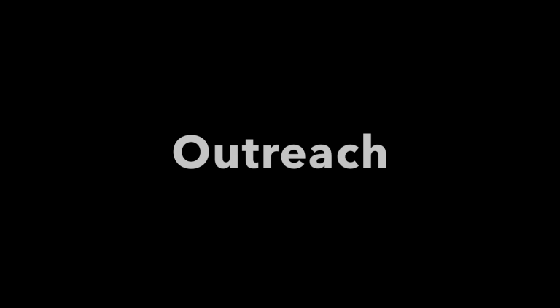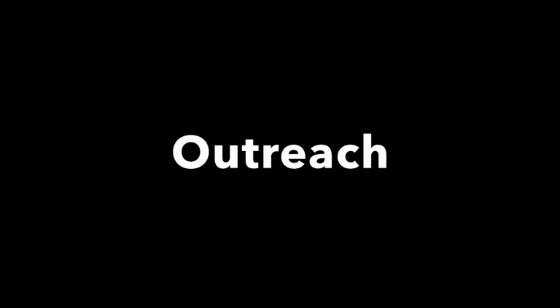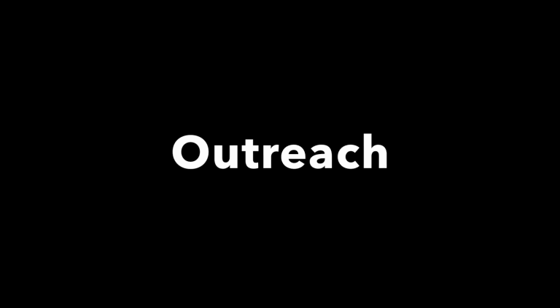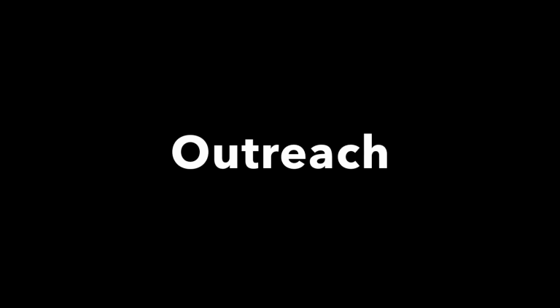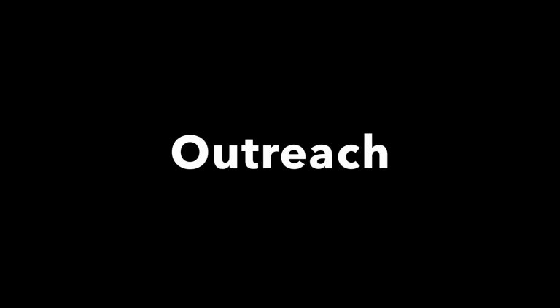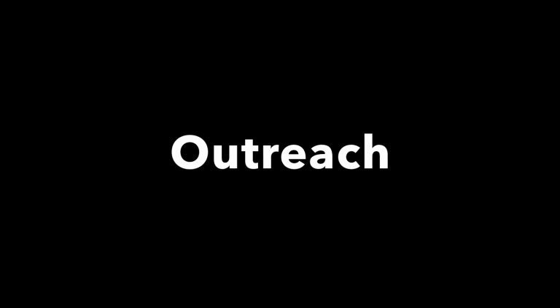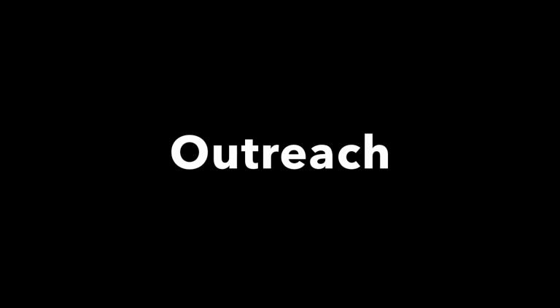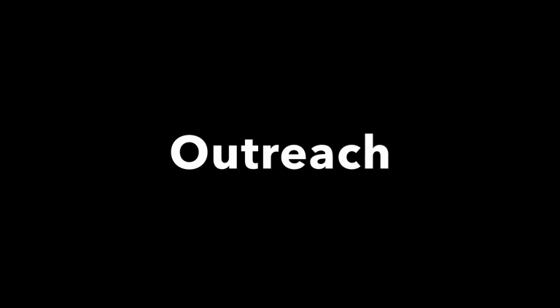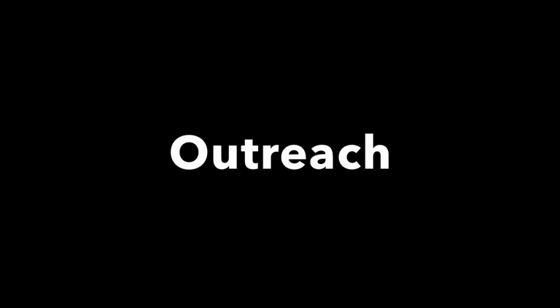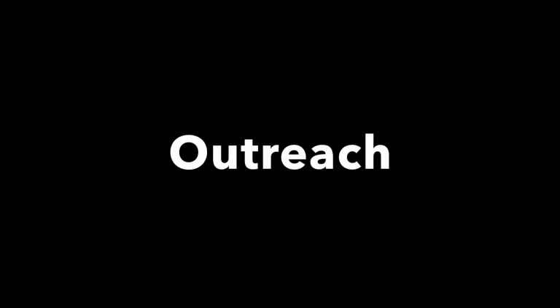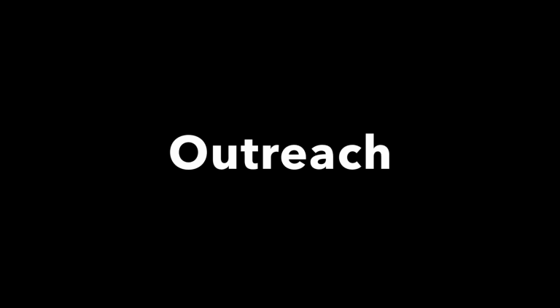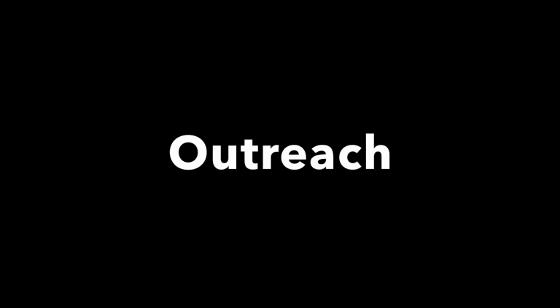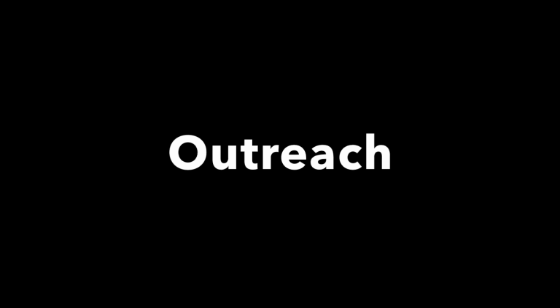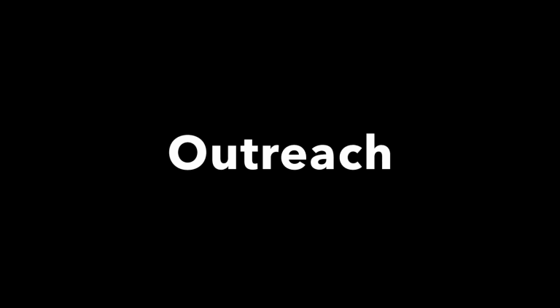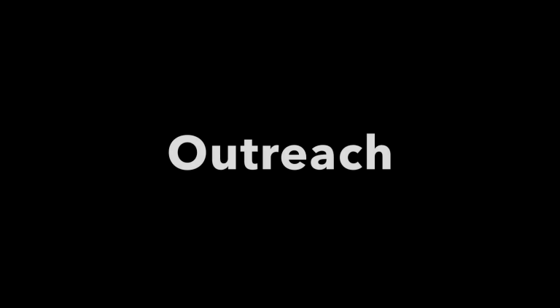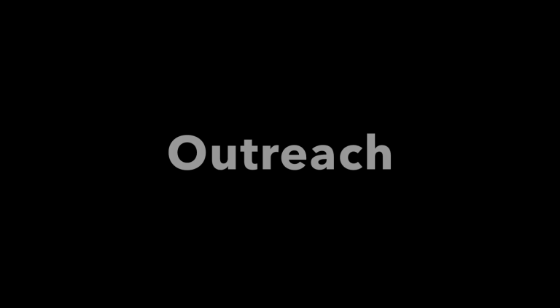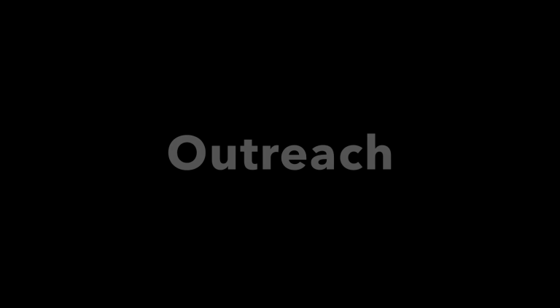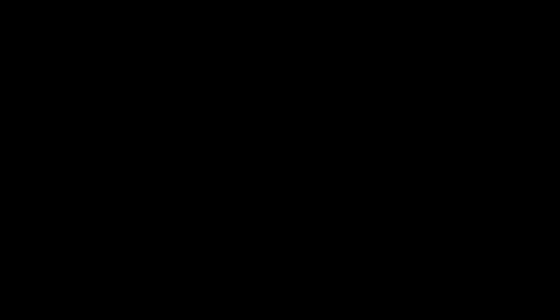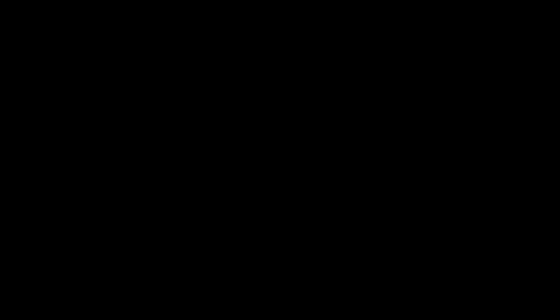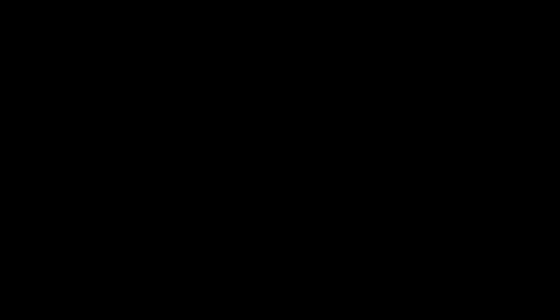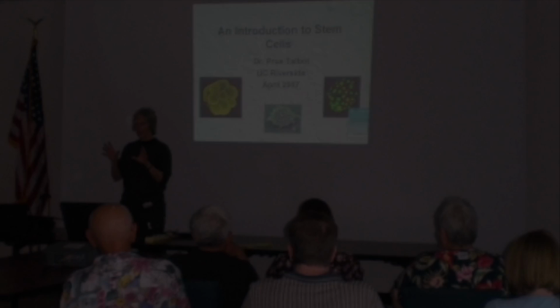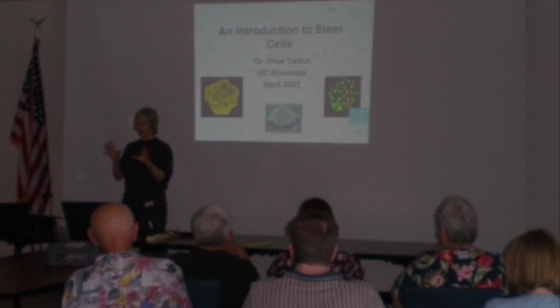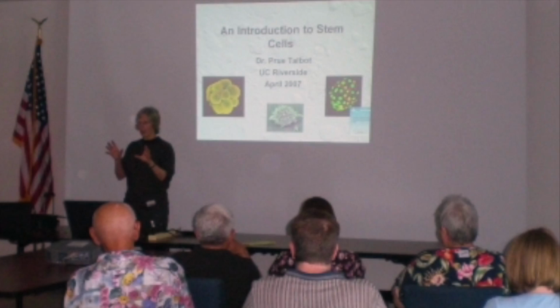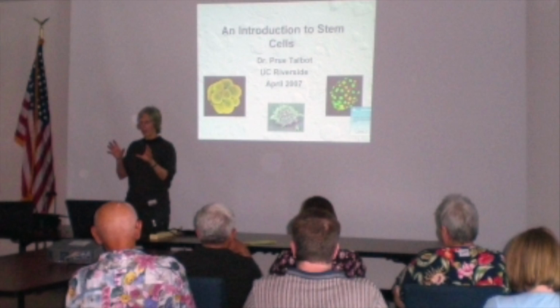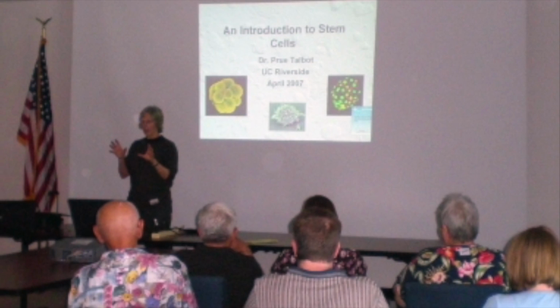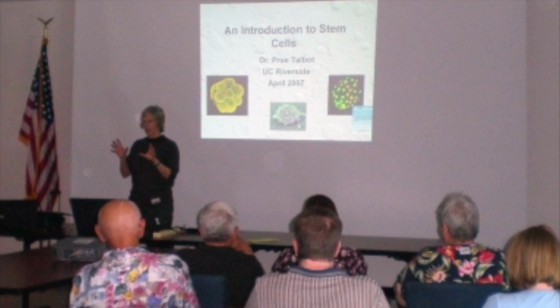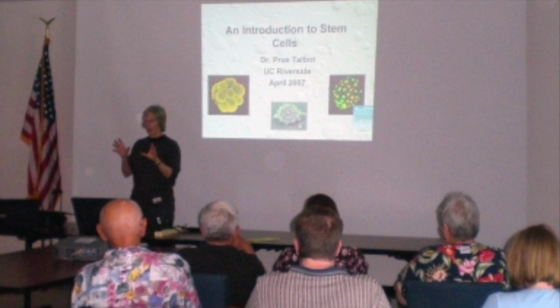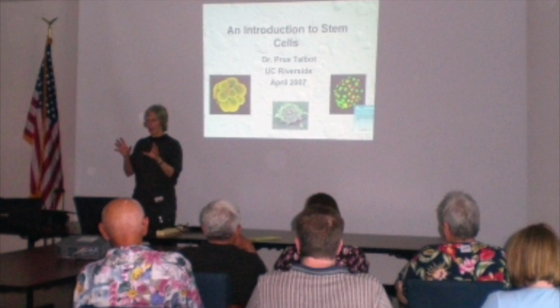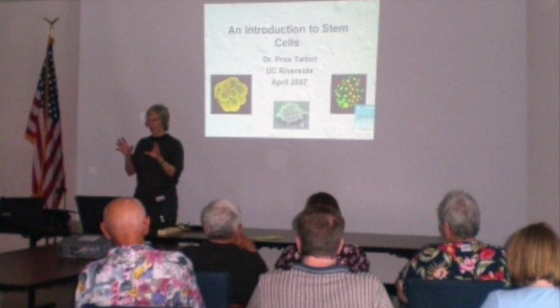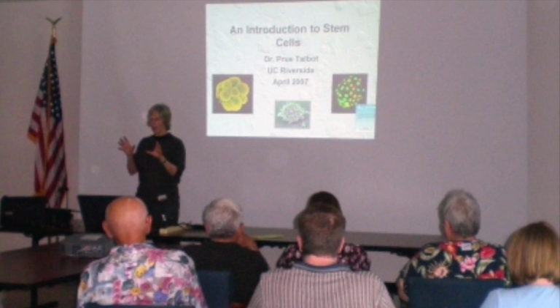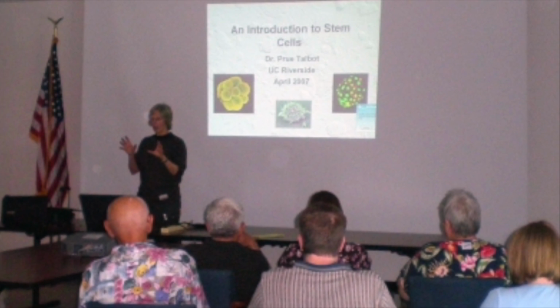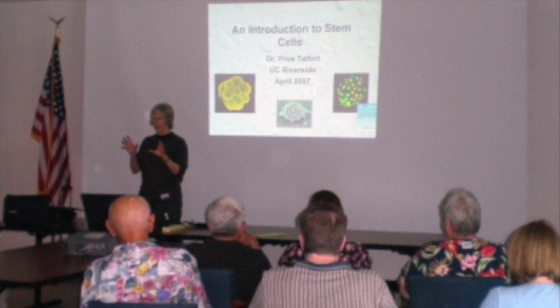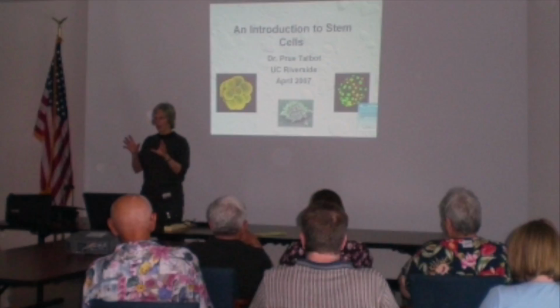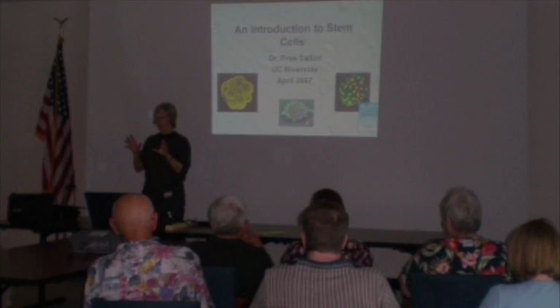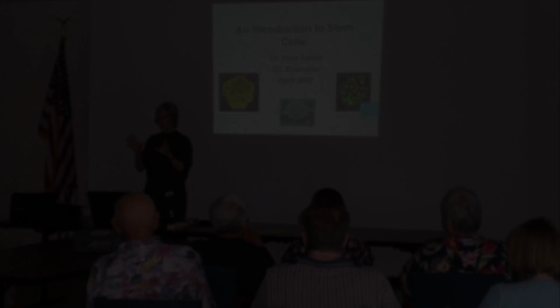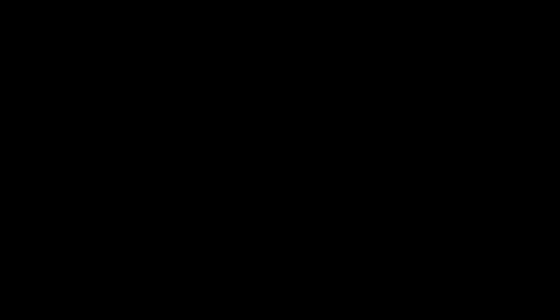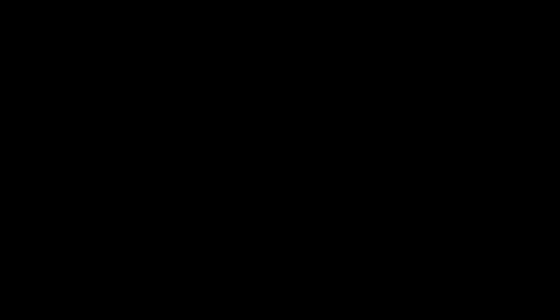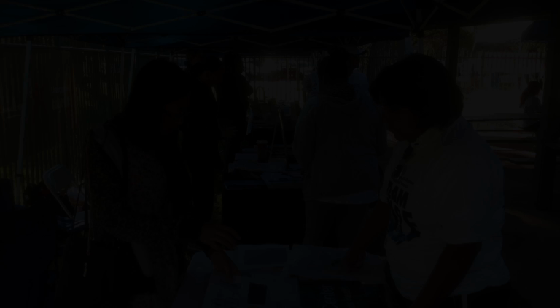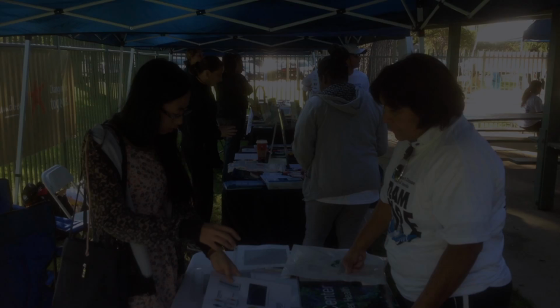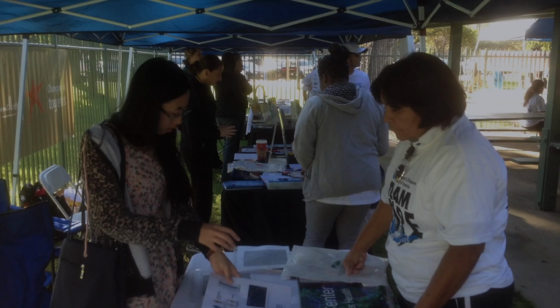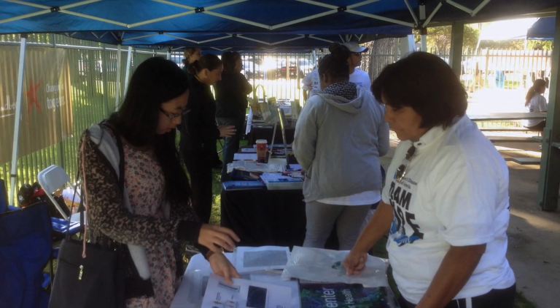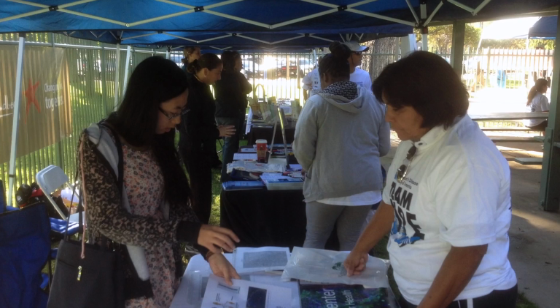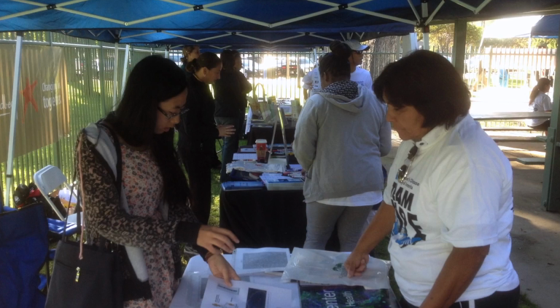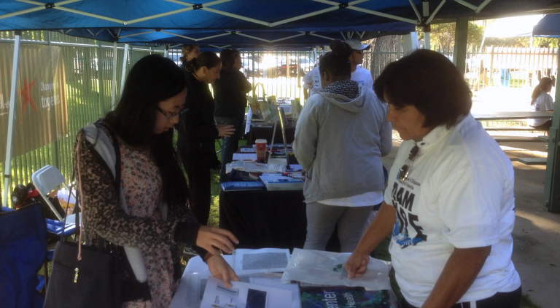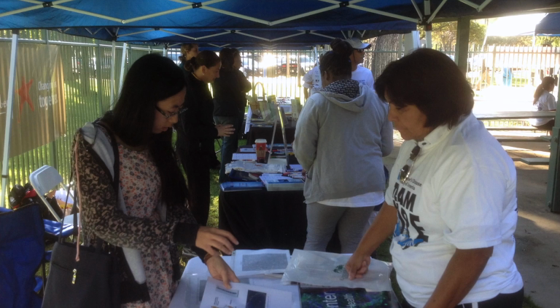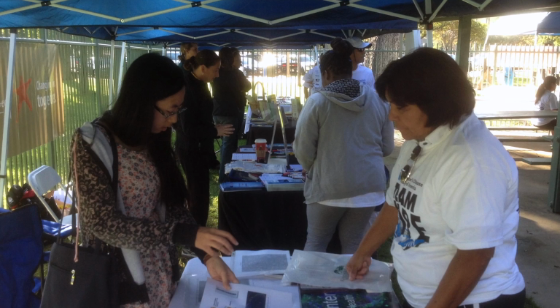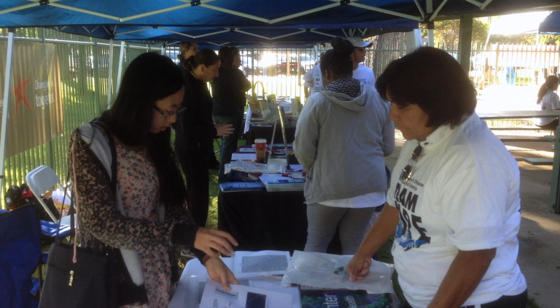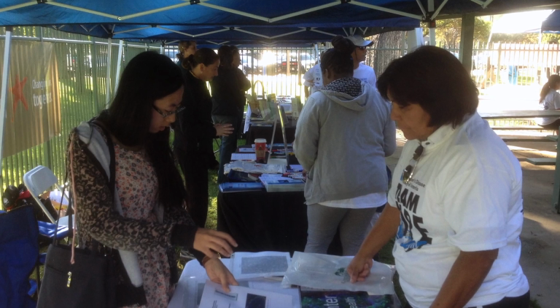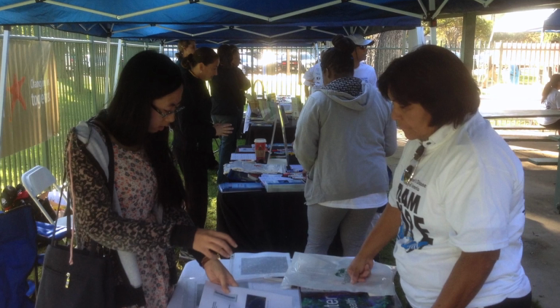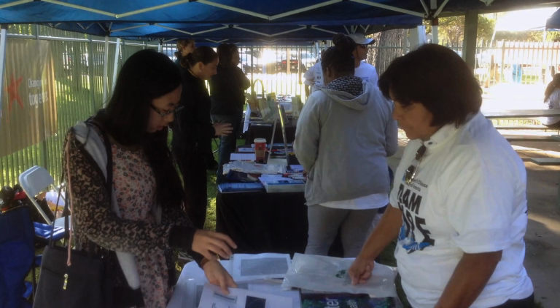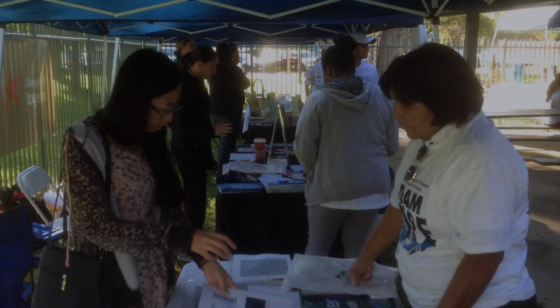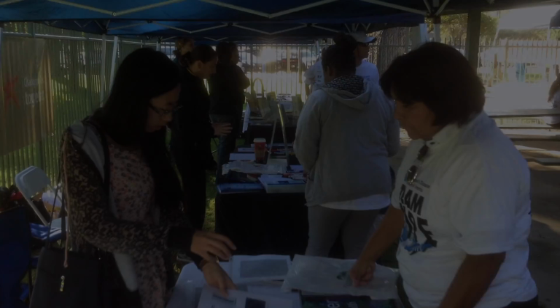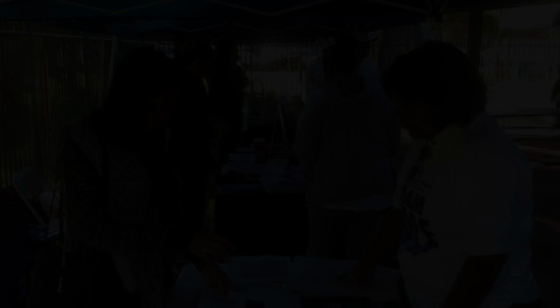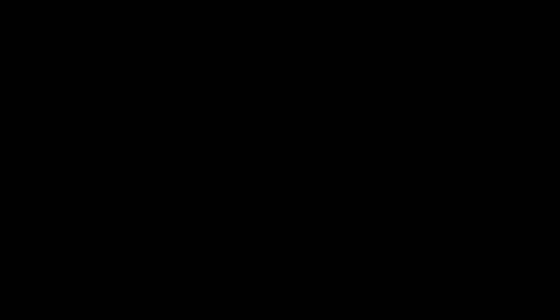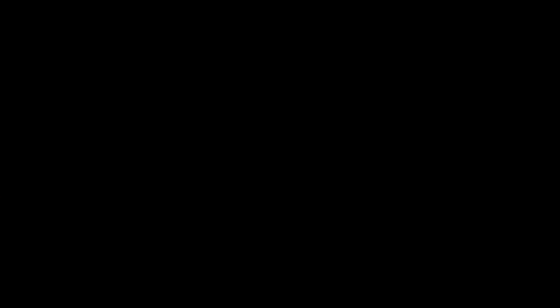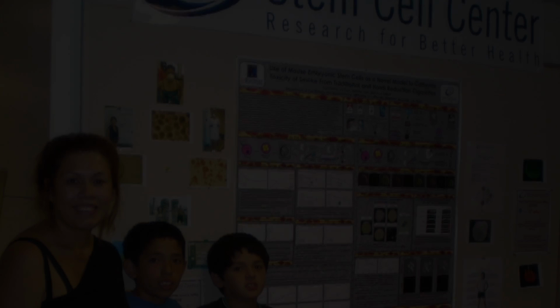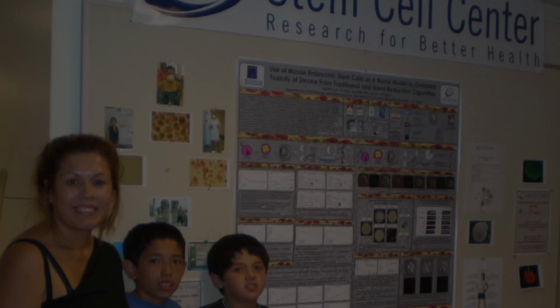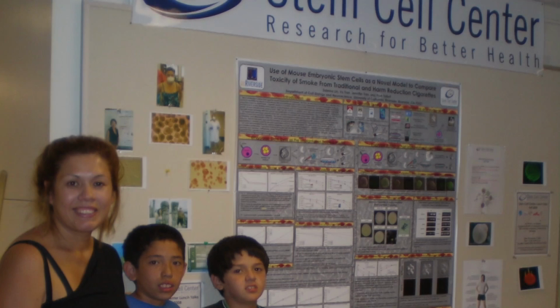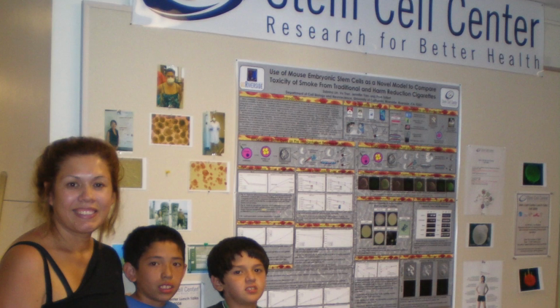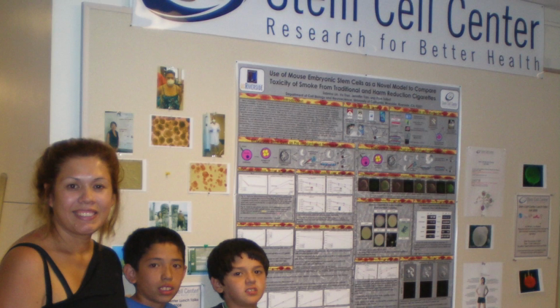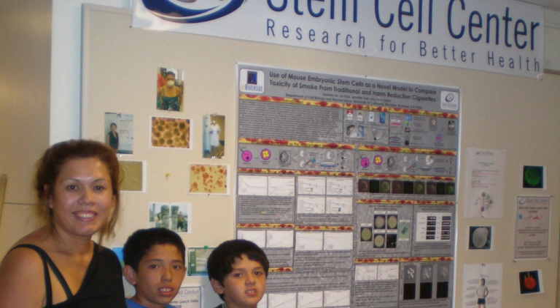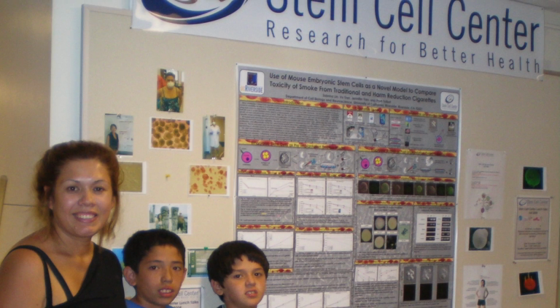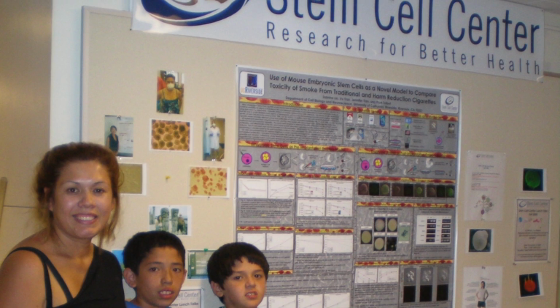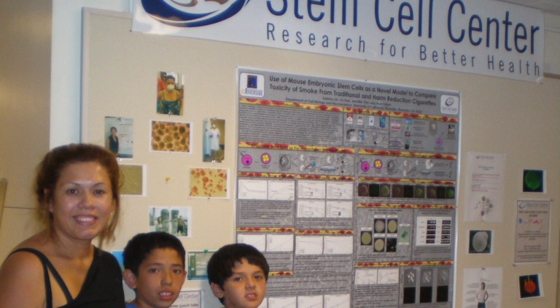We have been working together with high schools and colleges to spread the knowledge about the importance of stem cells in research and medicine.